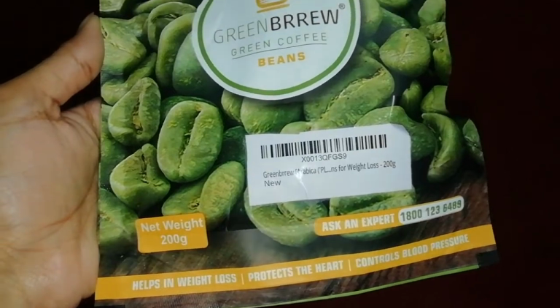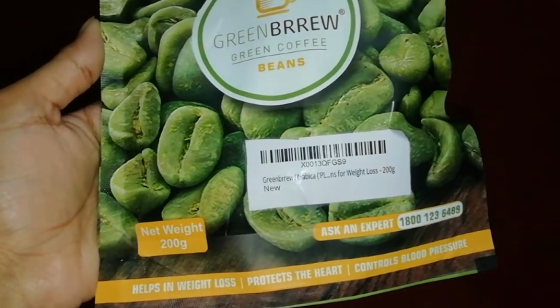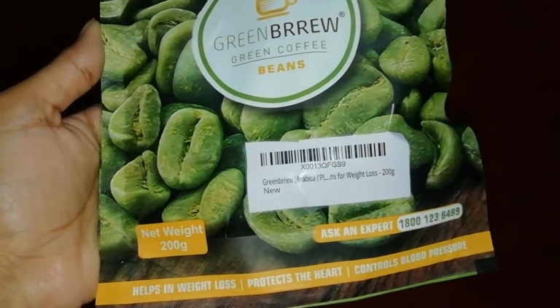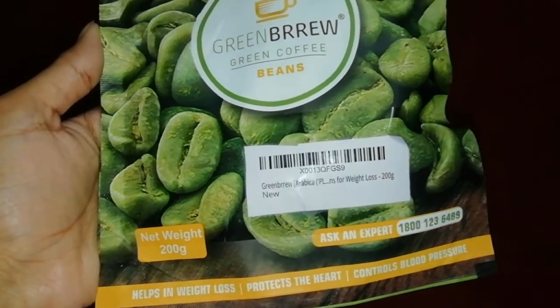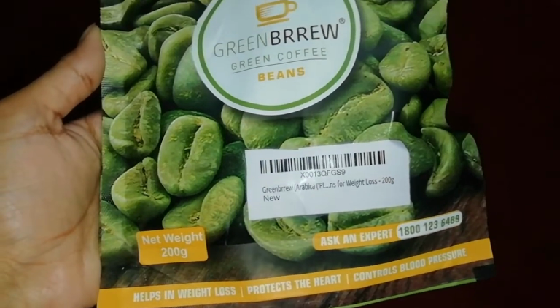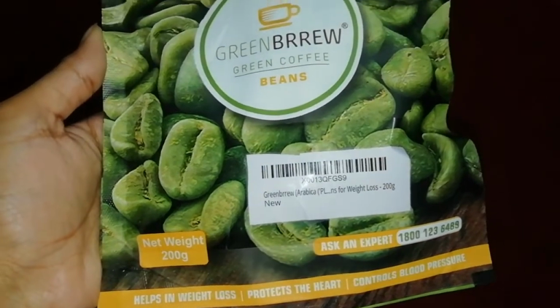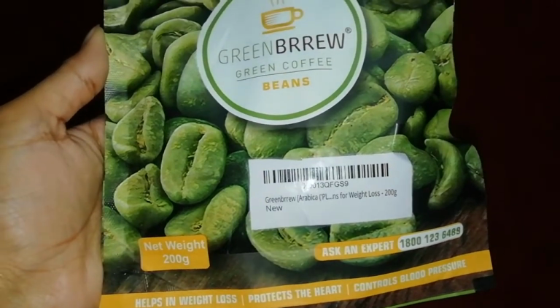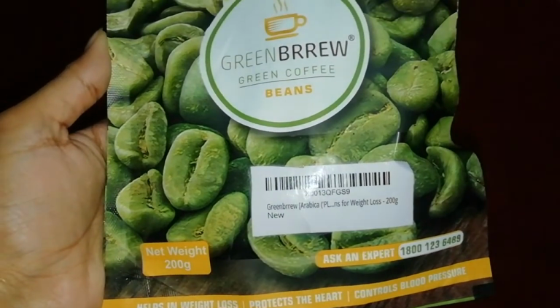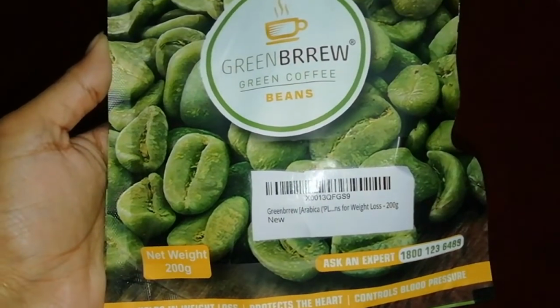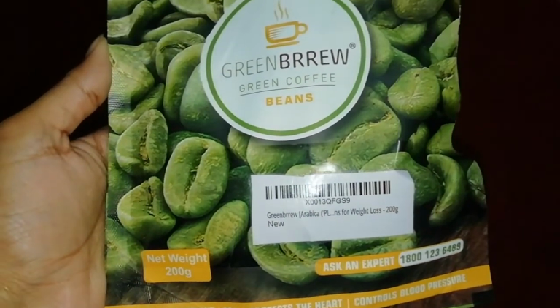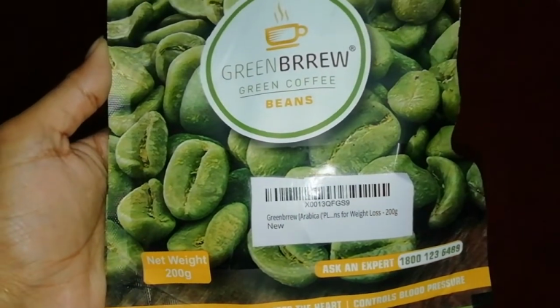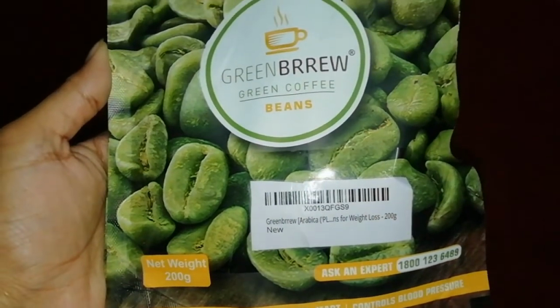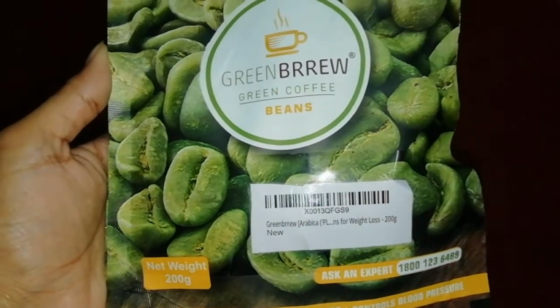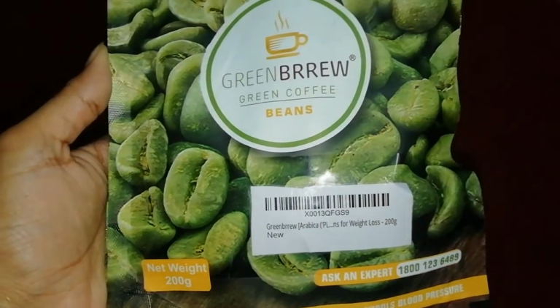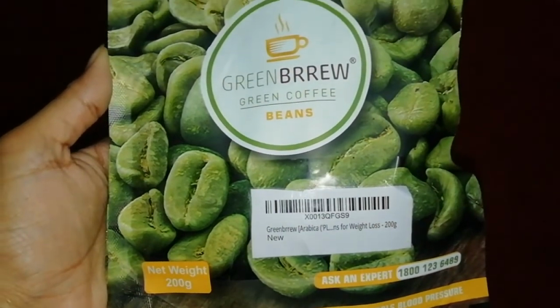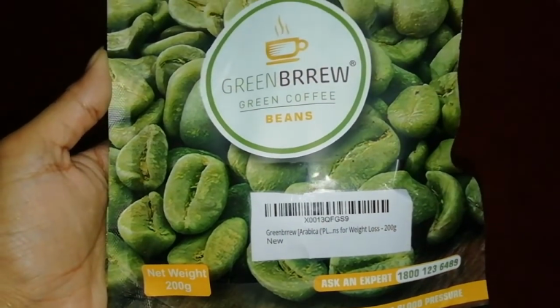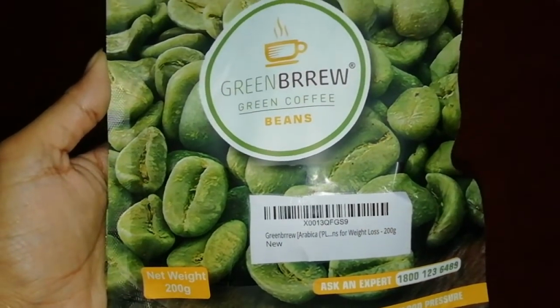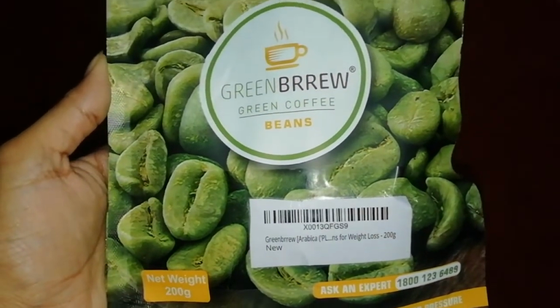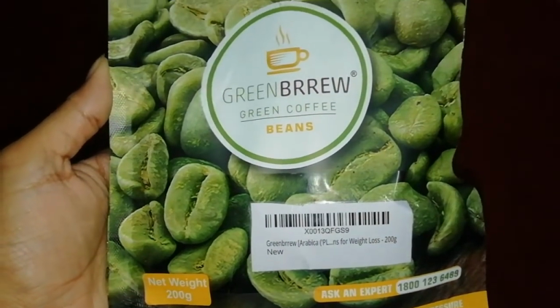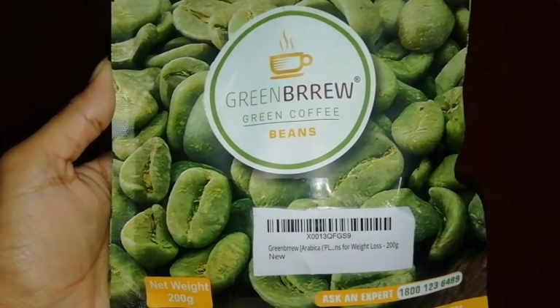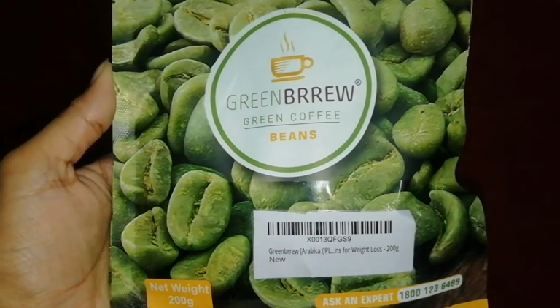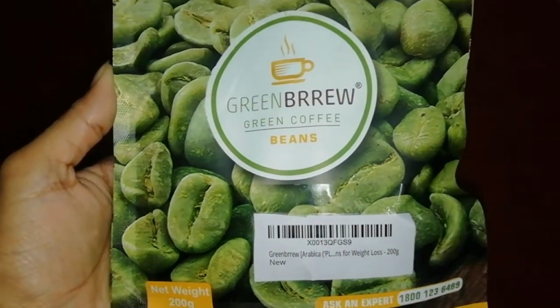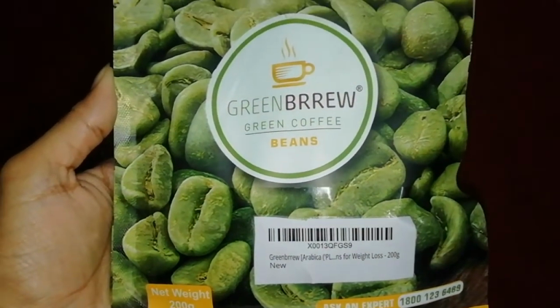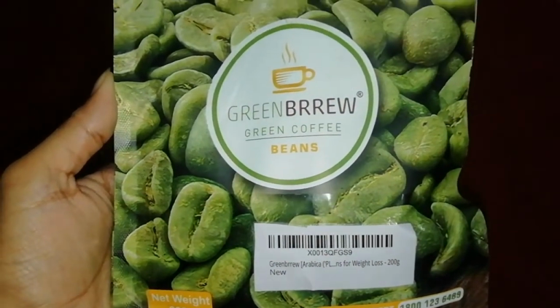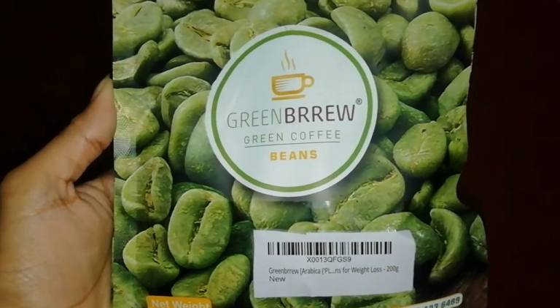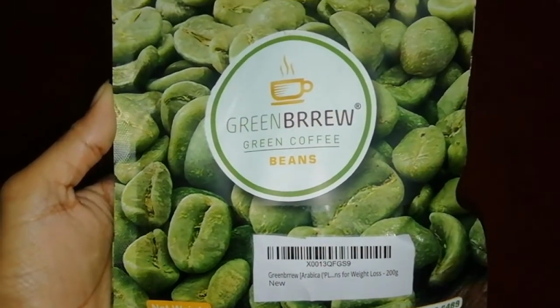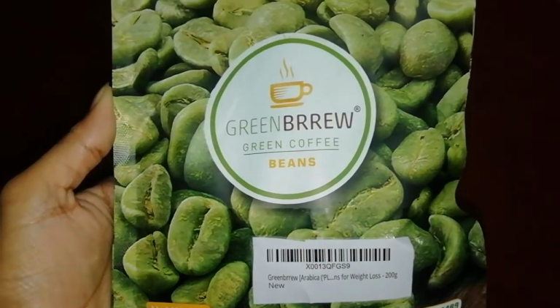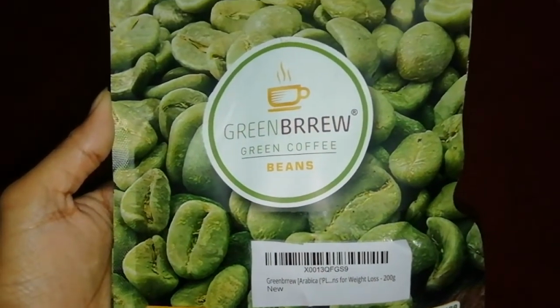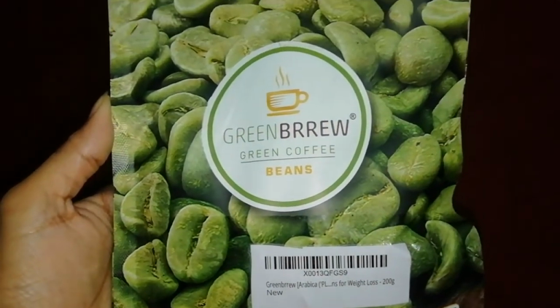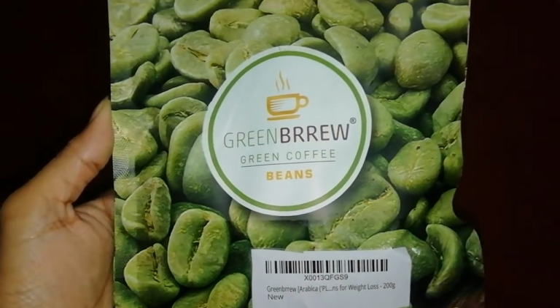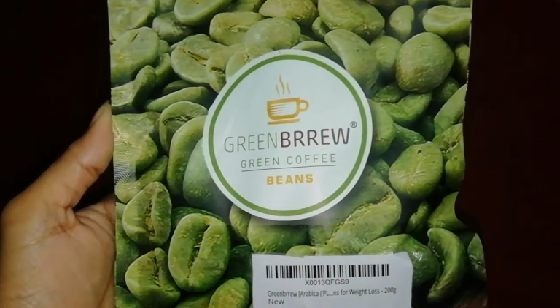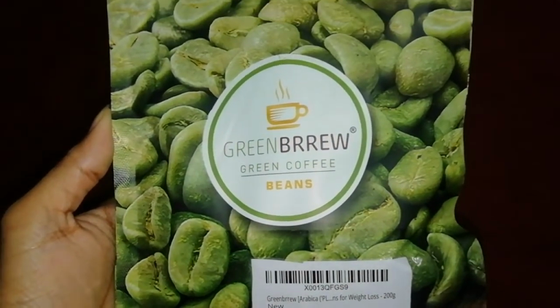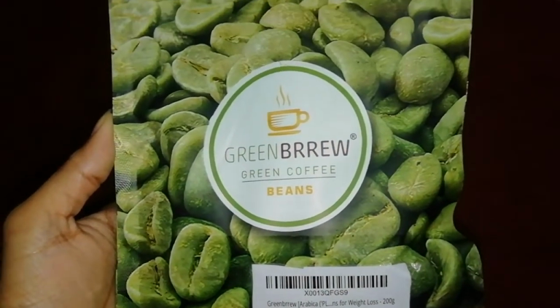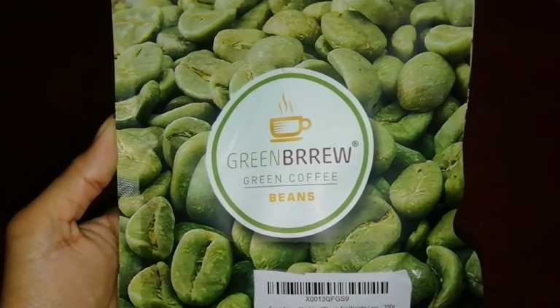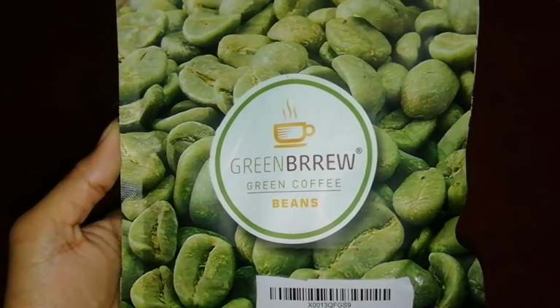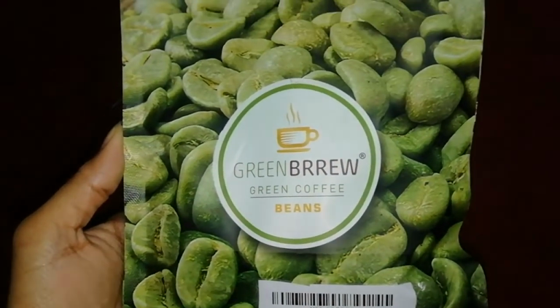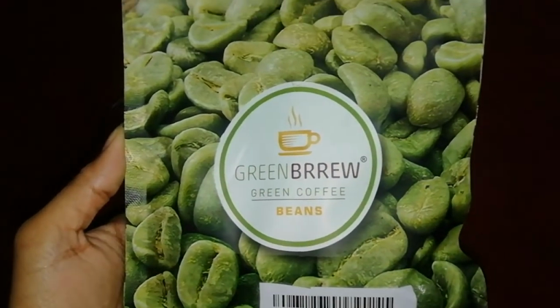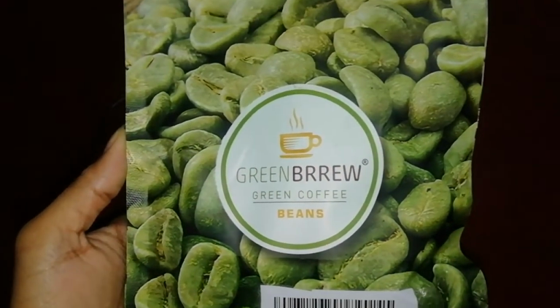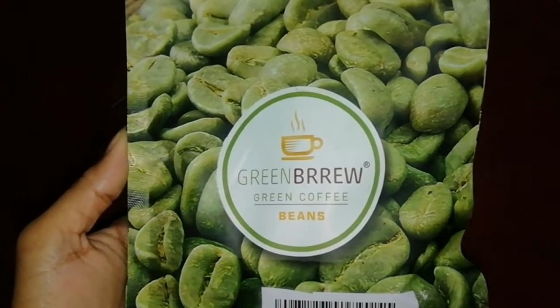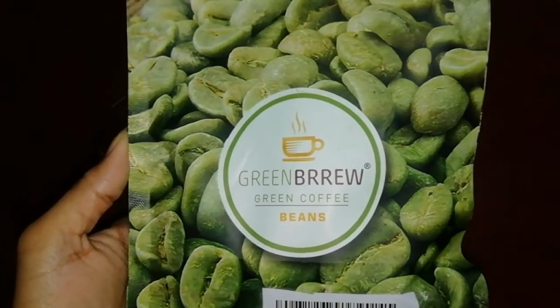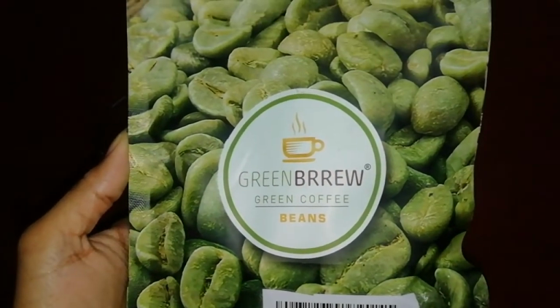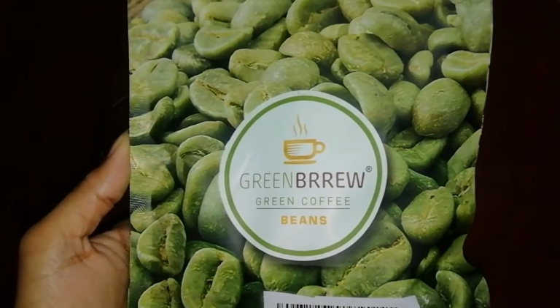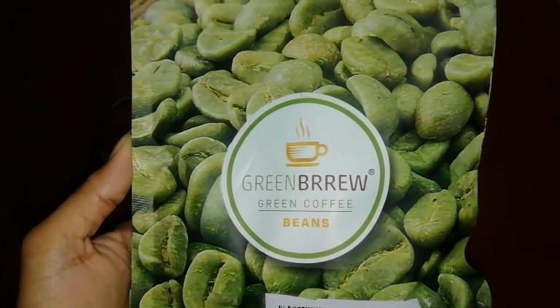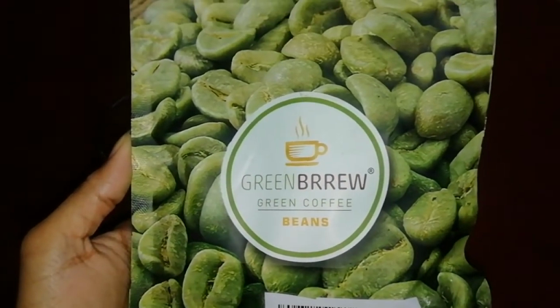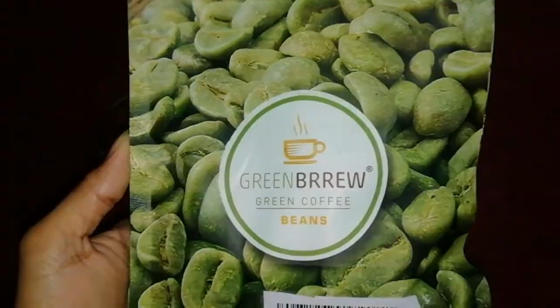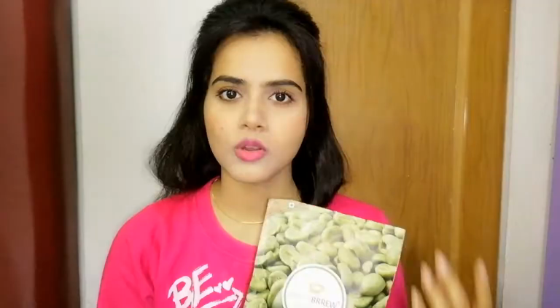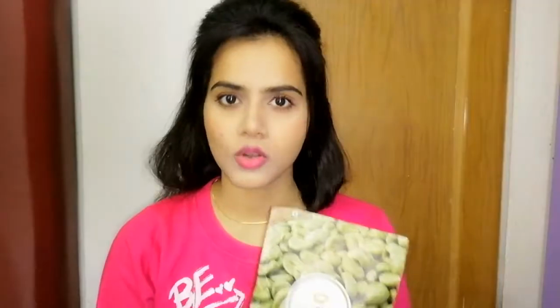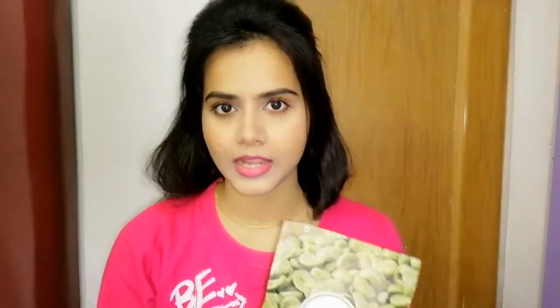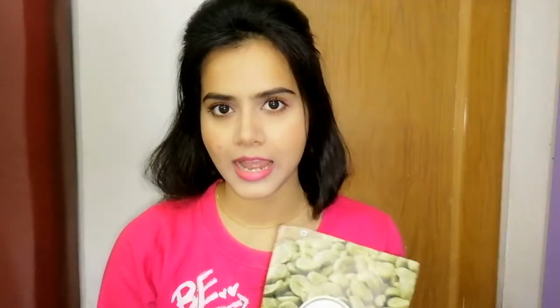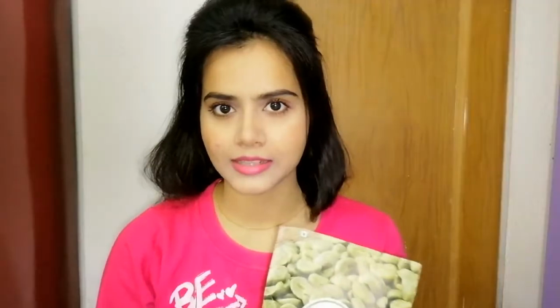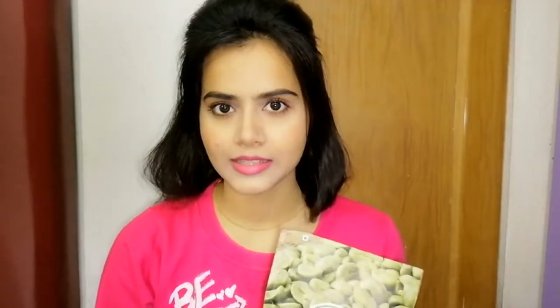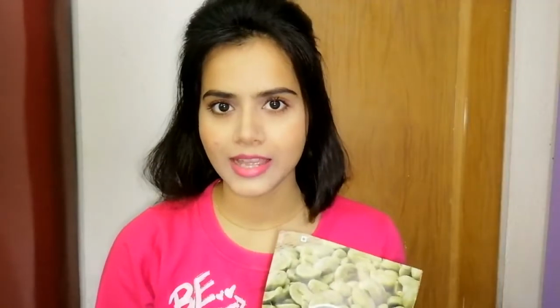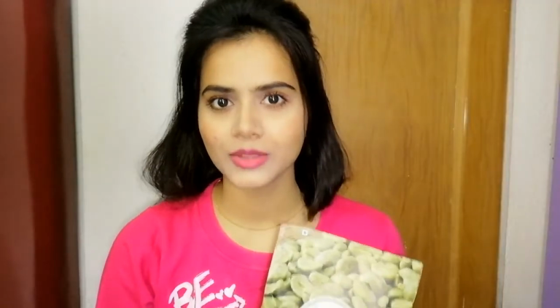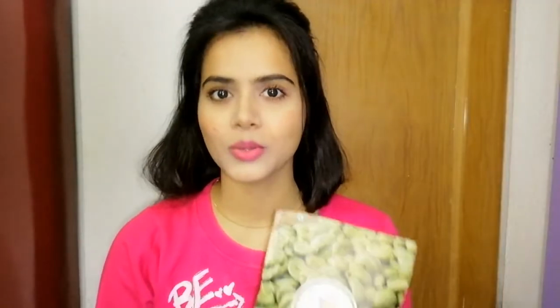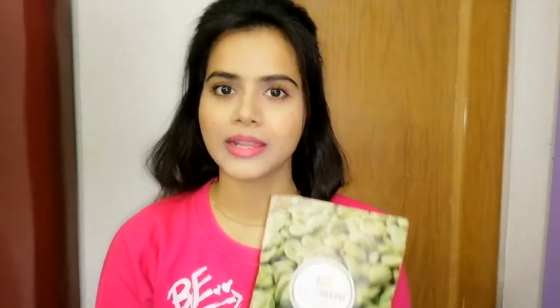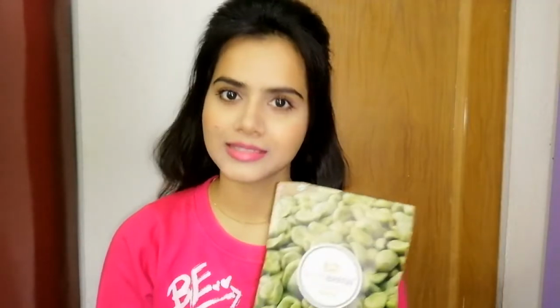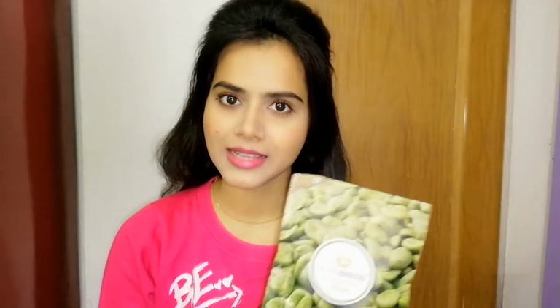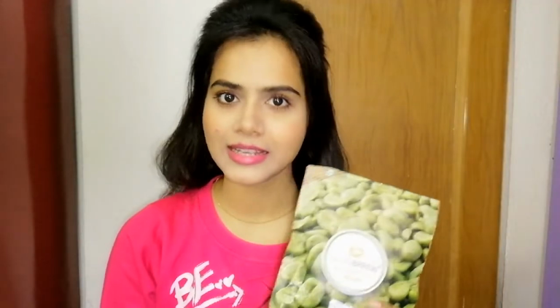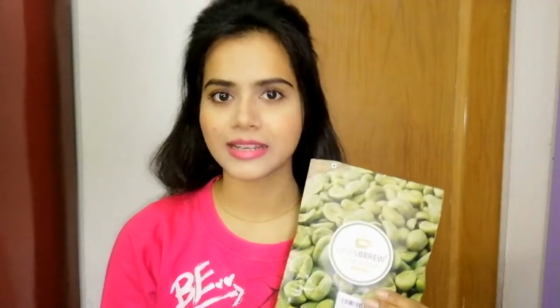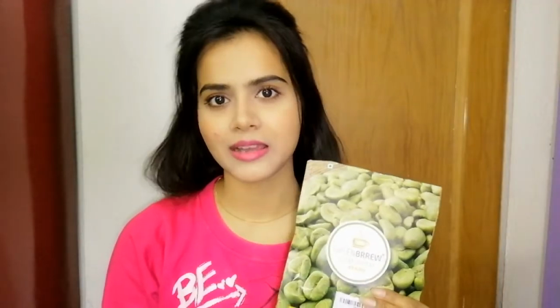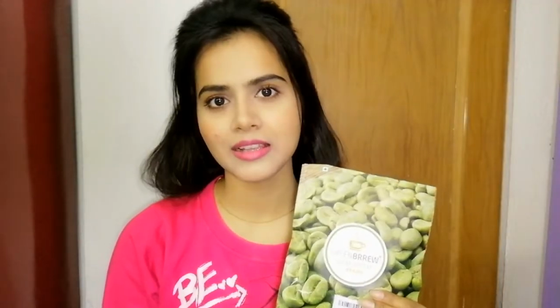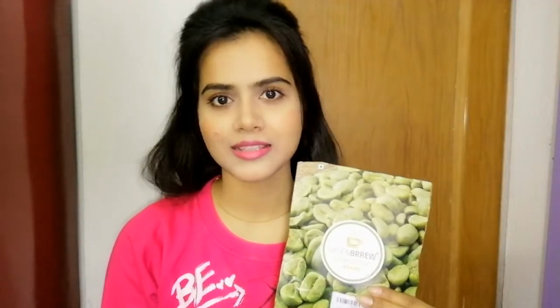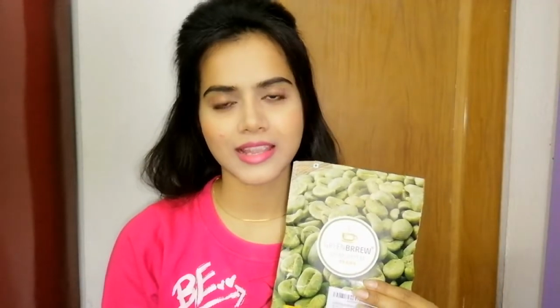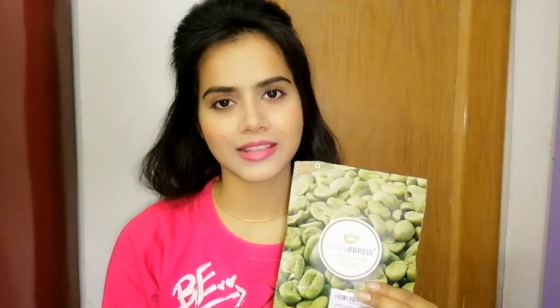And I'm talking about the brand — this is Green Brew Green Coffee. Their coffee is organic, so it is good for health.